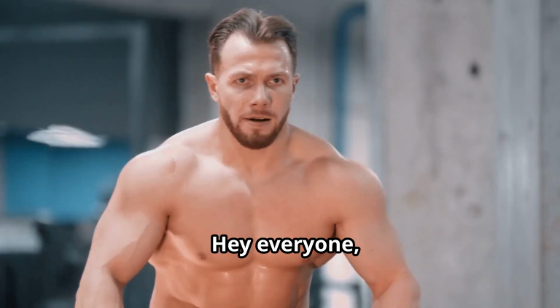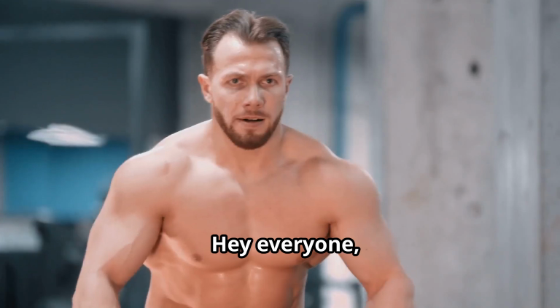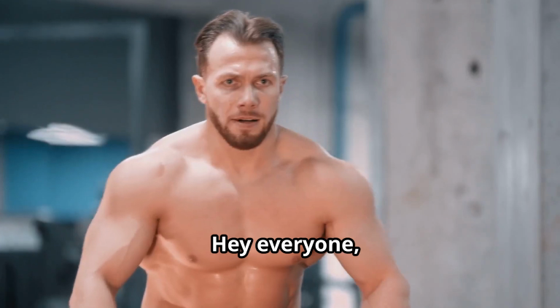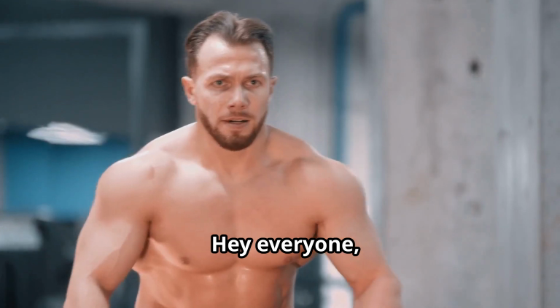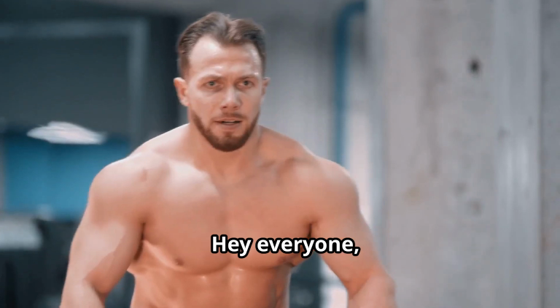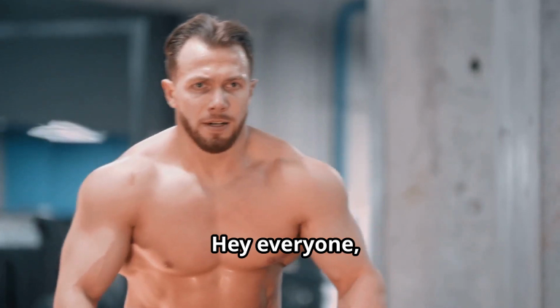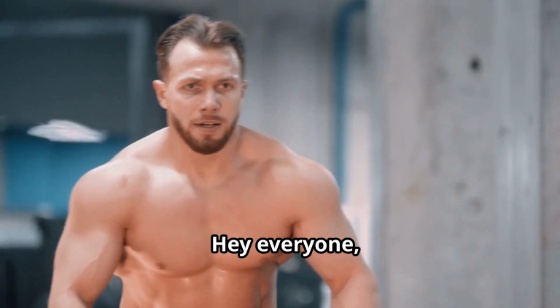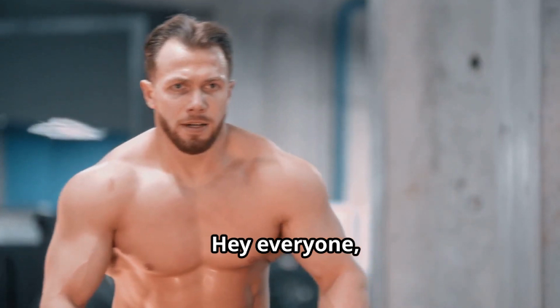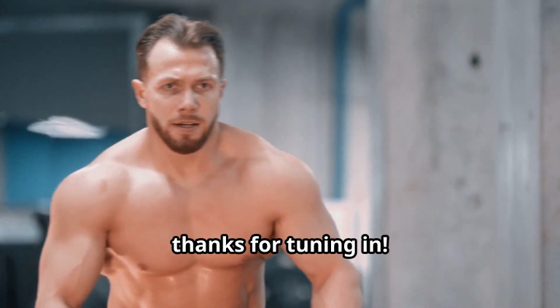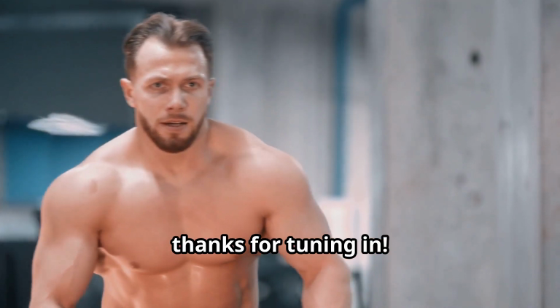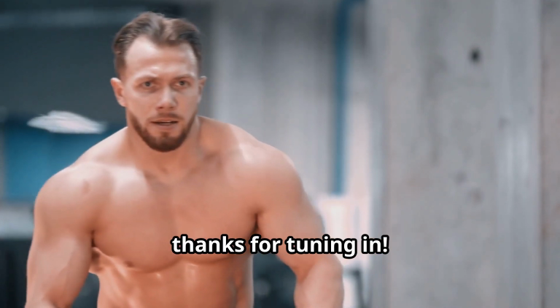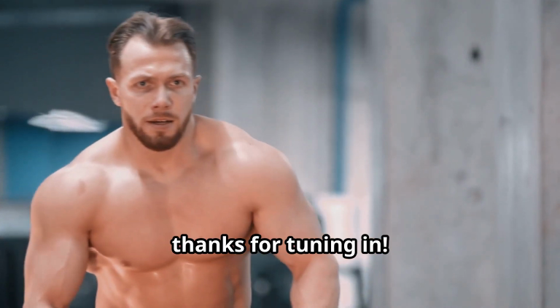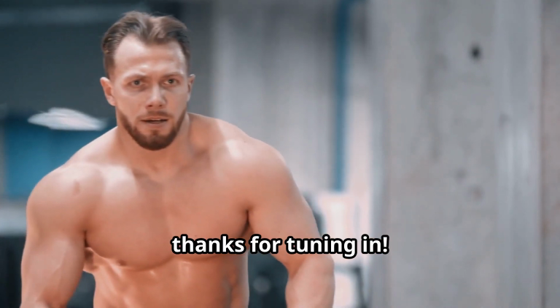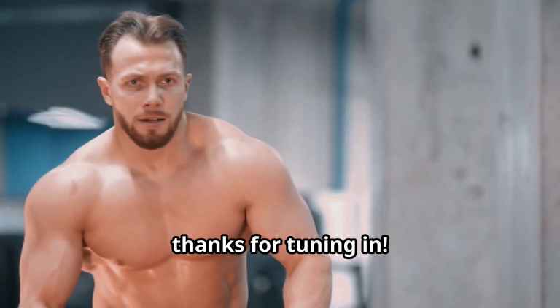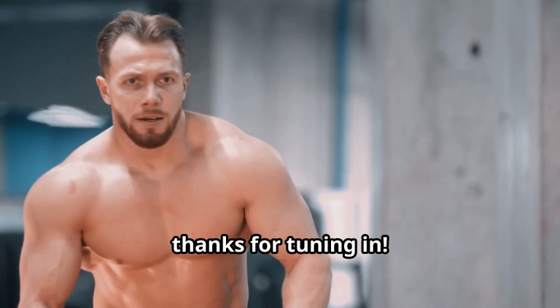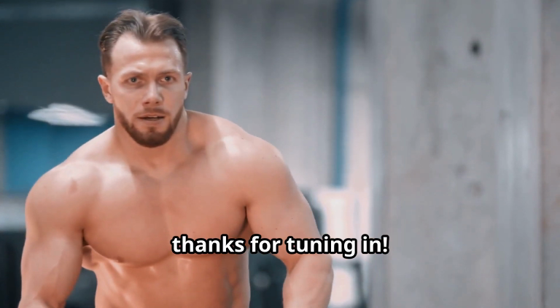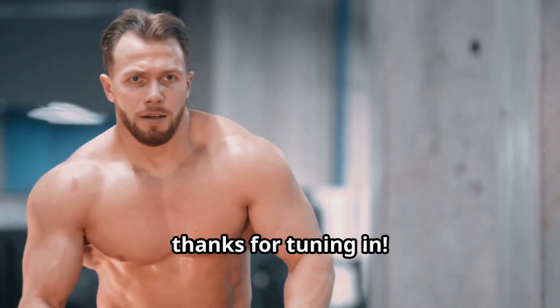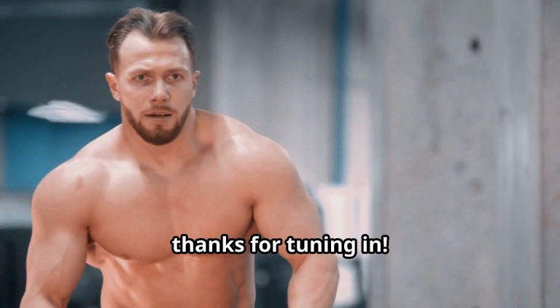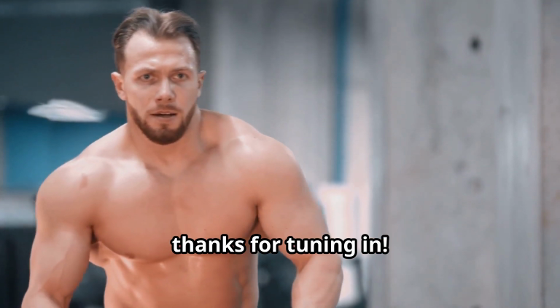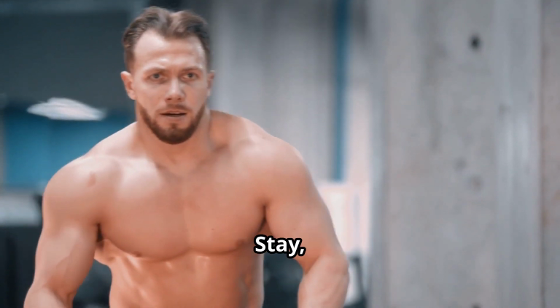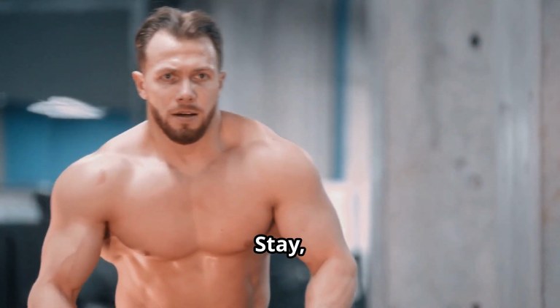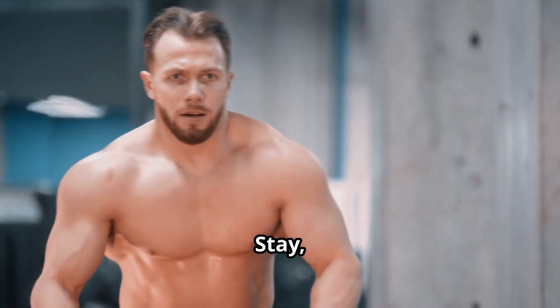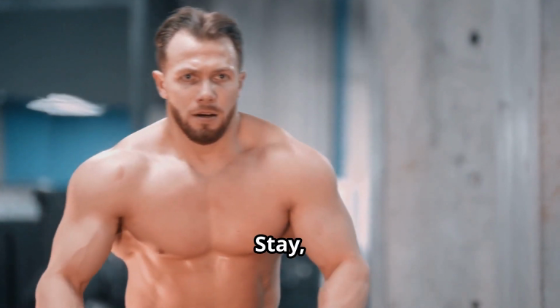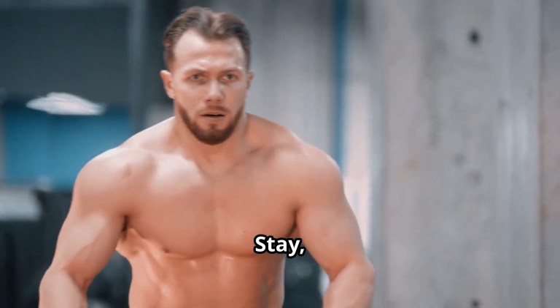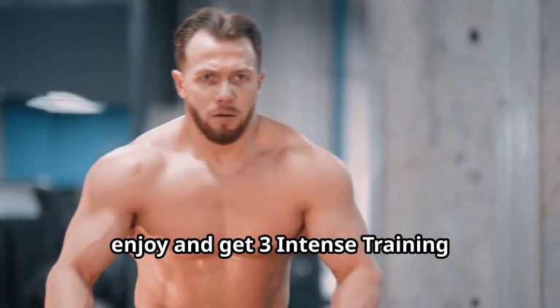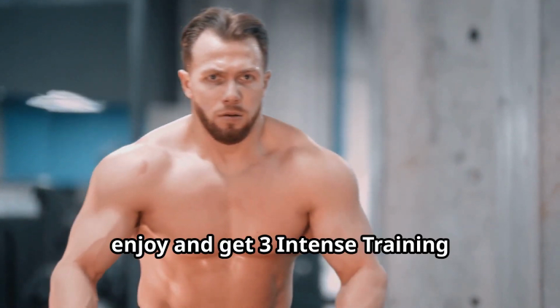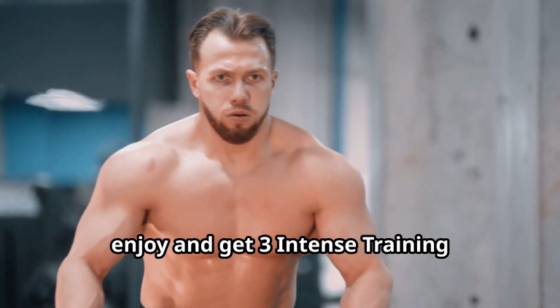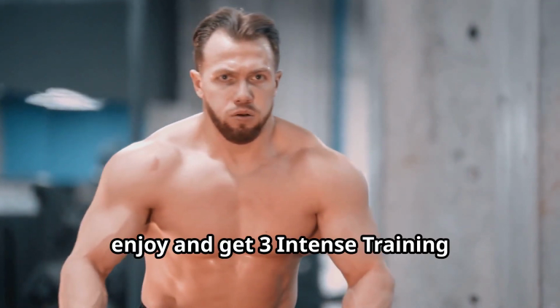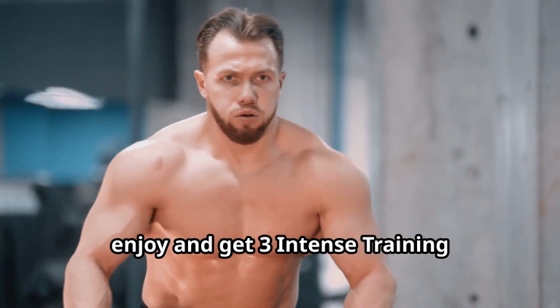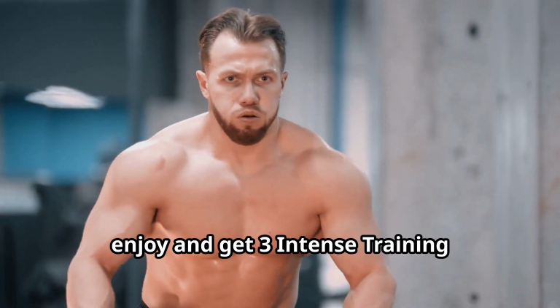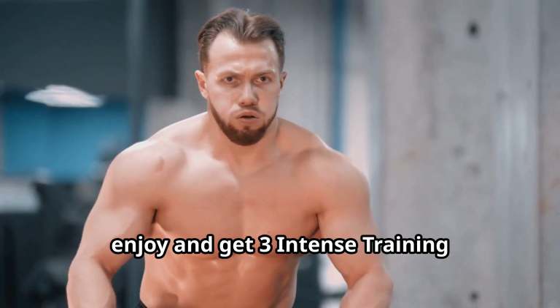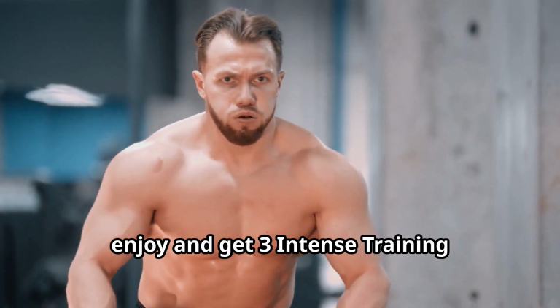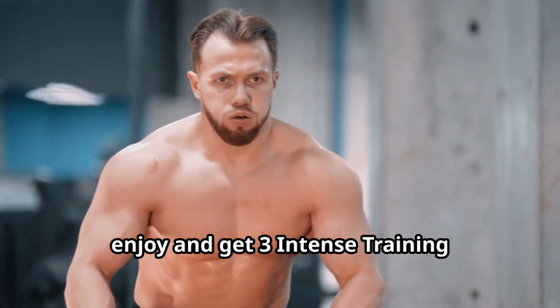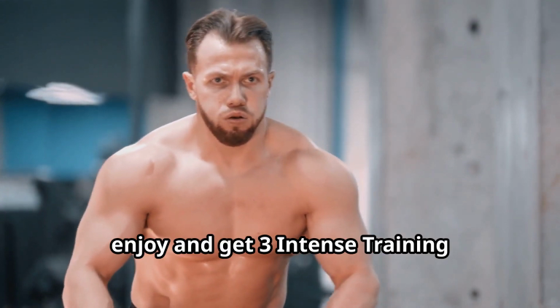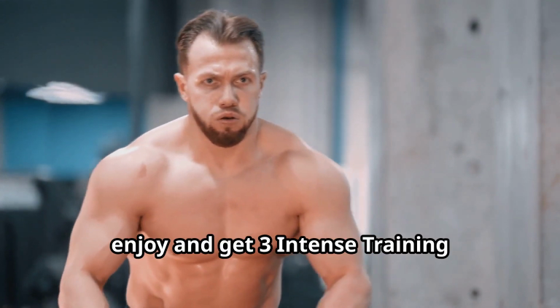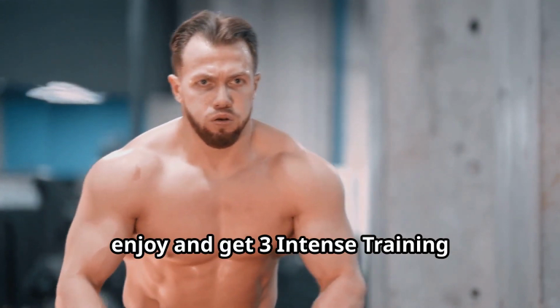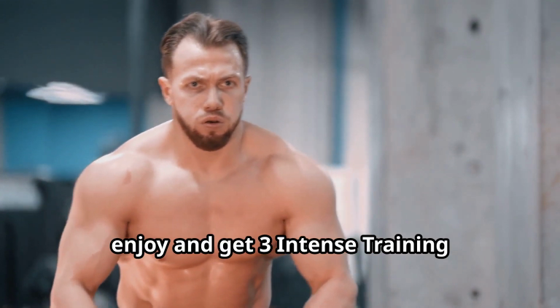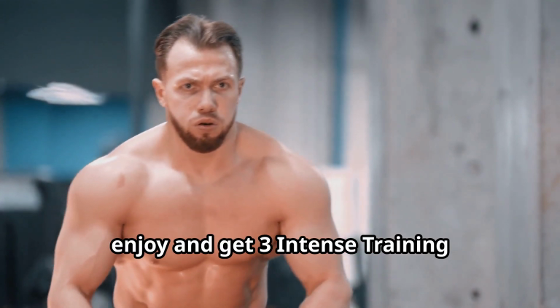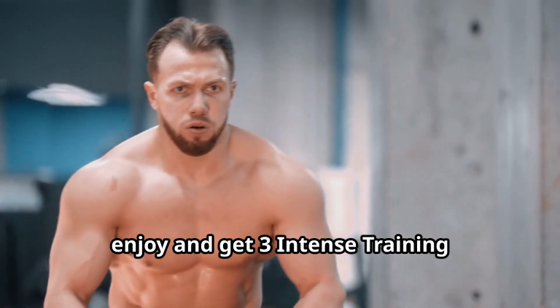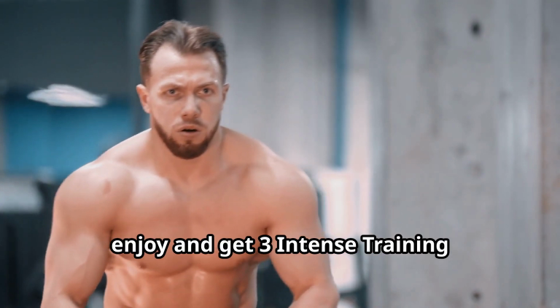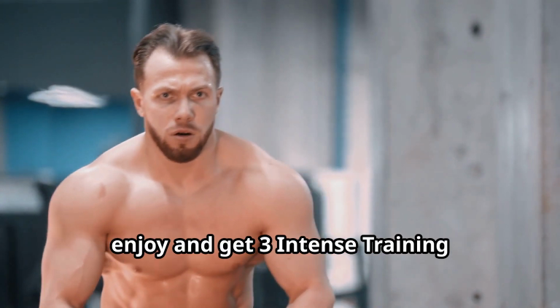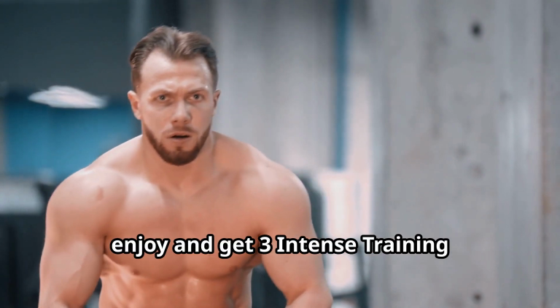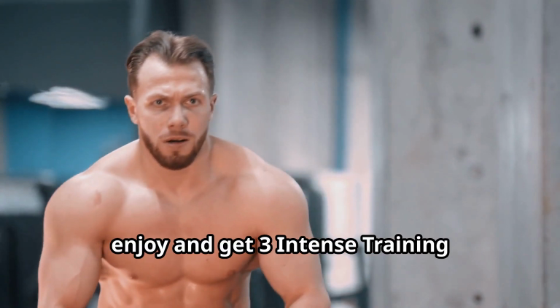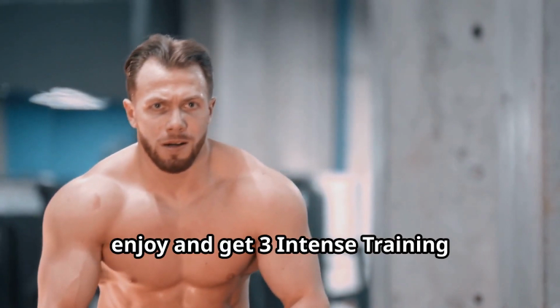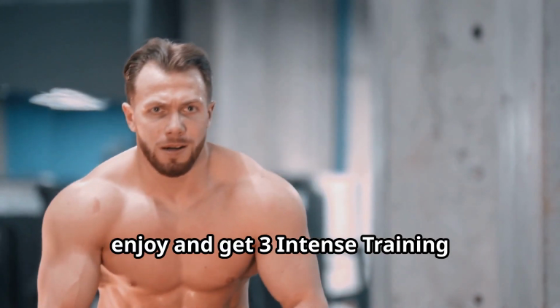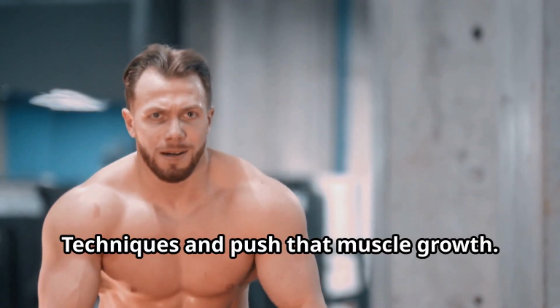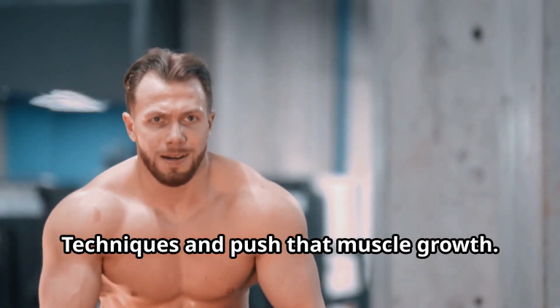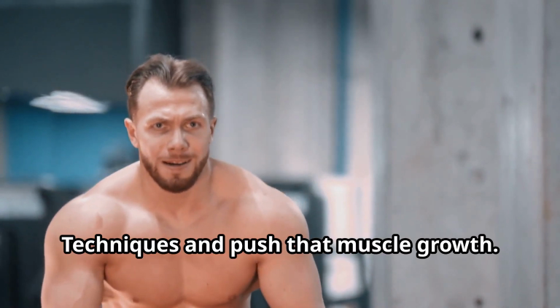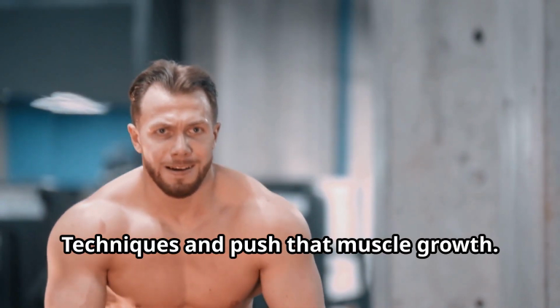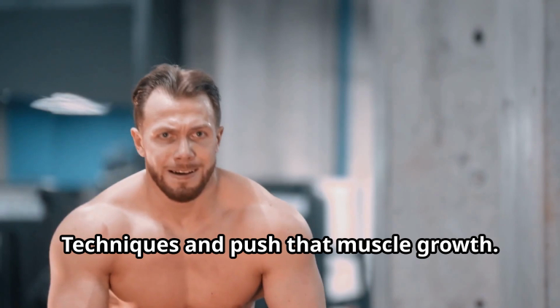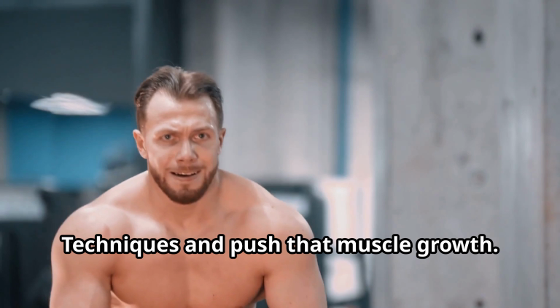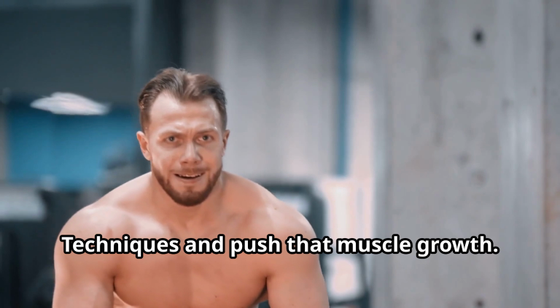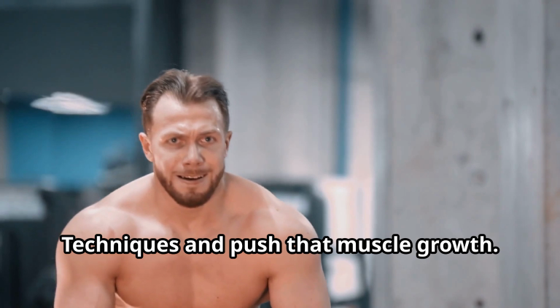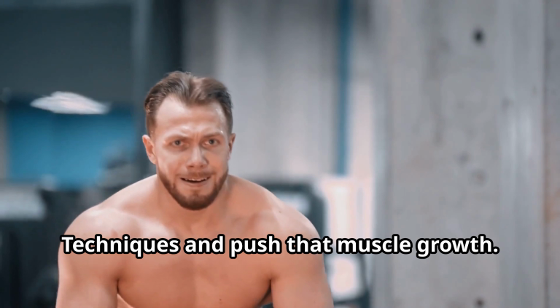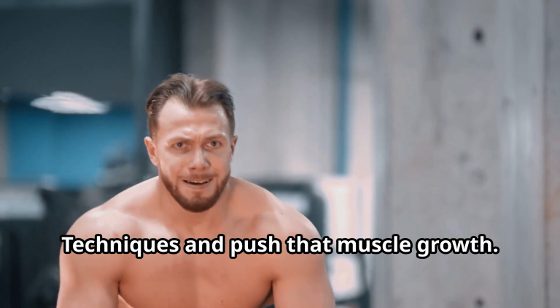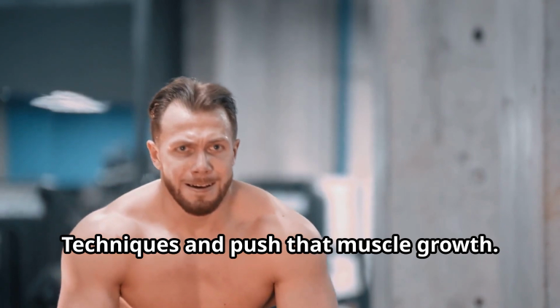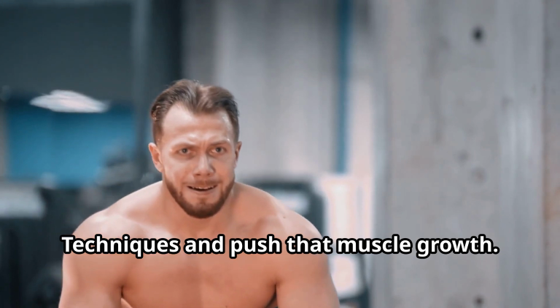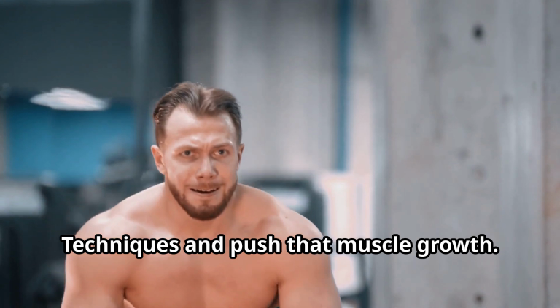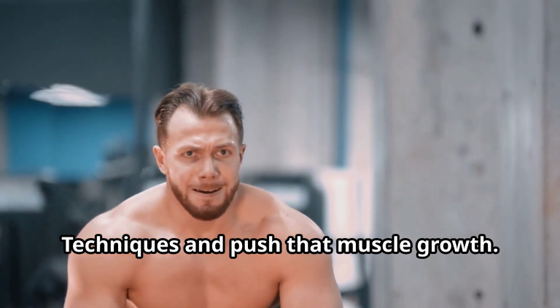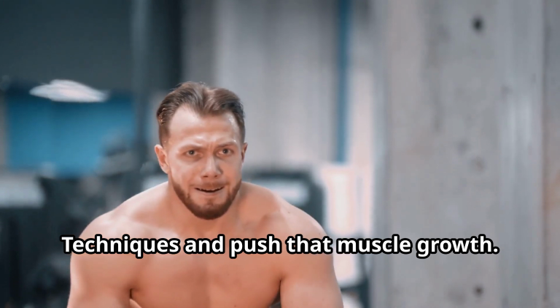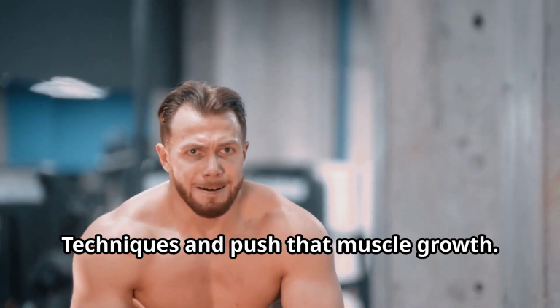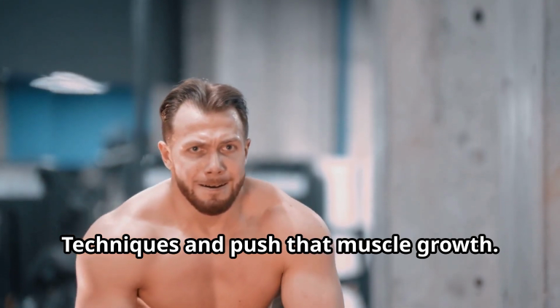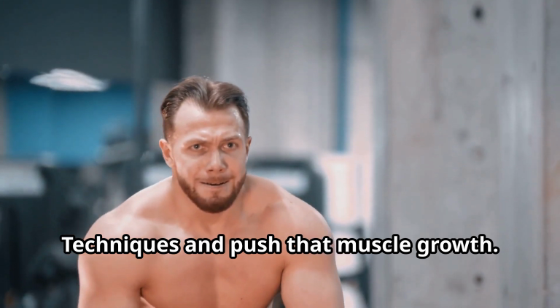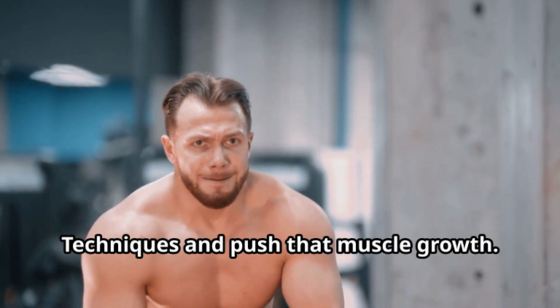Hey everyone, thanks for tuning in. Stay, enjoy, and get three intense training techniques to push that muscle growth.